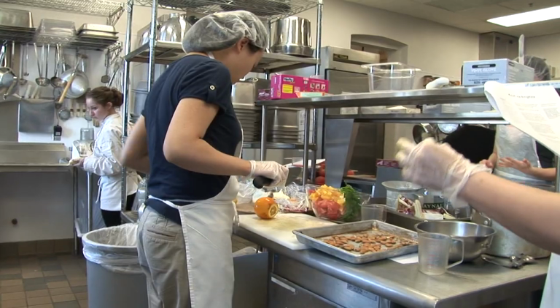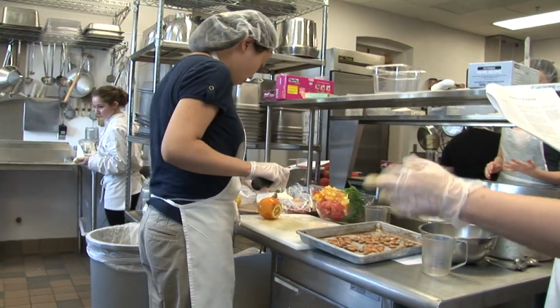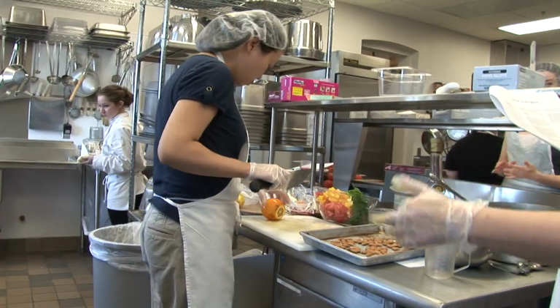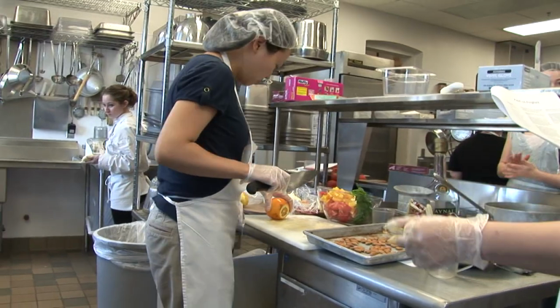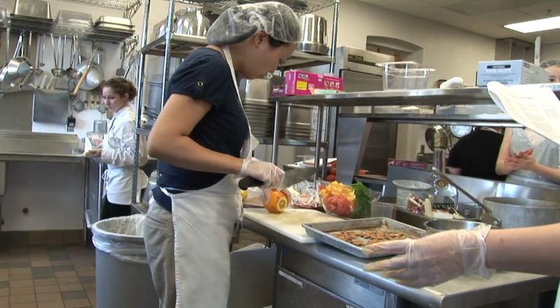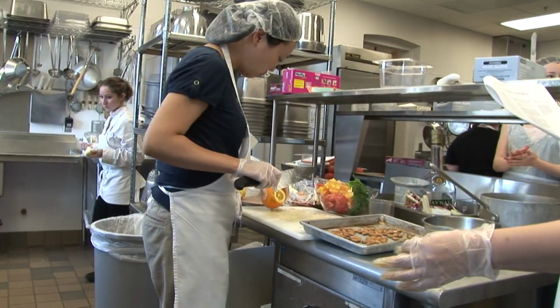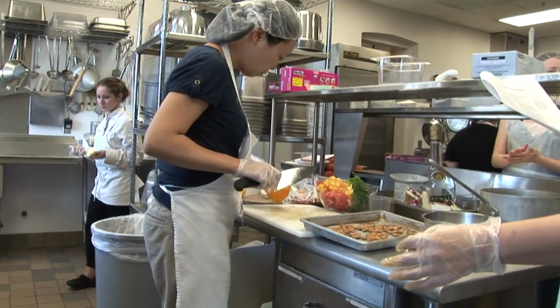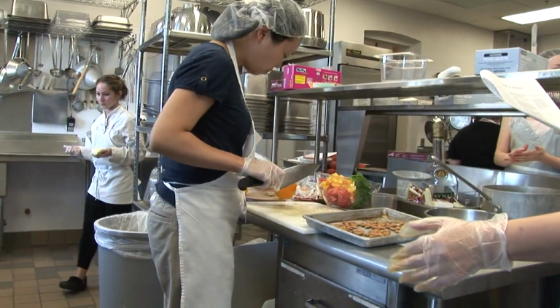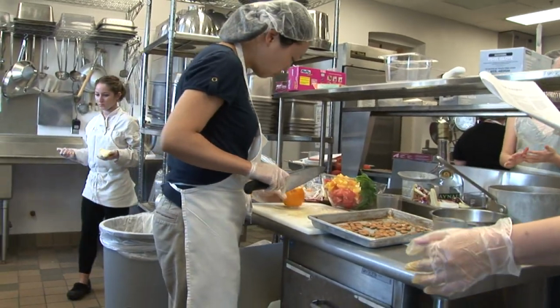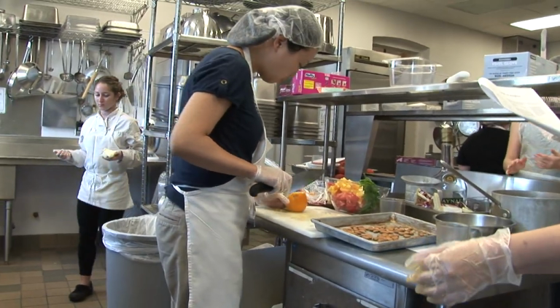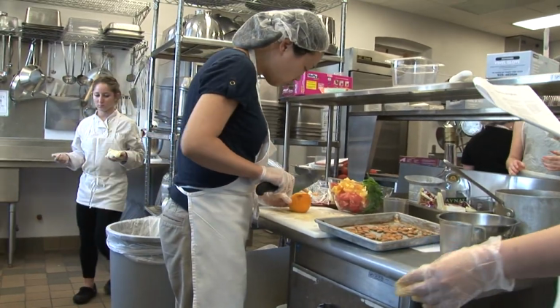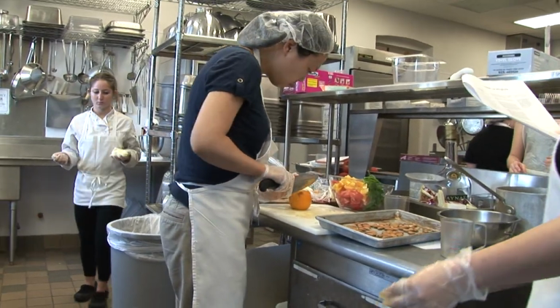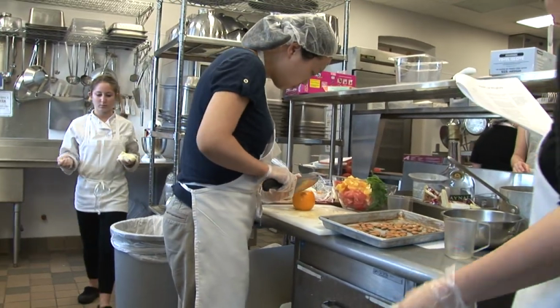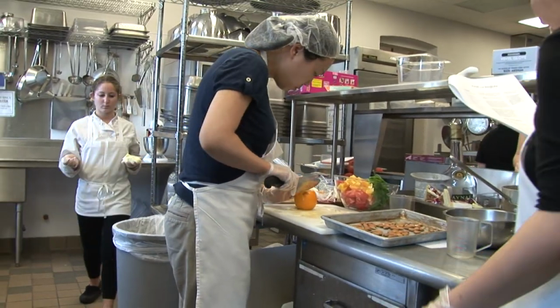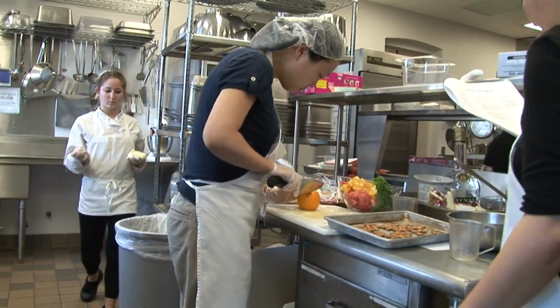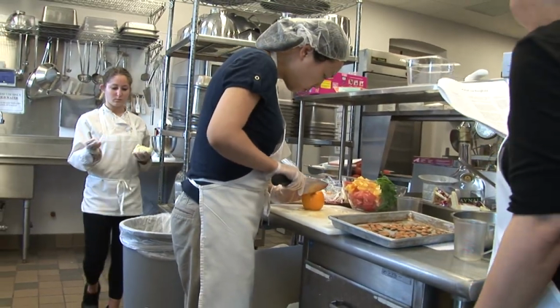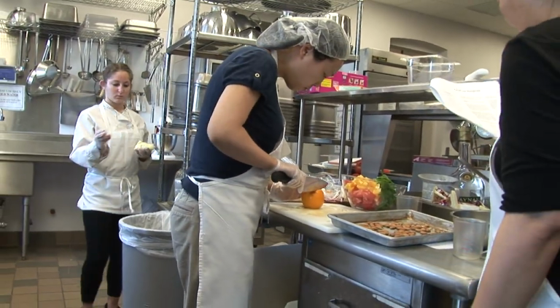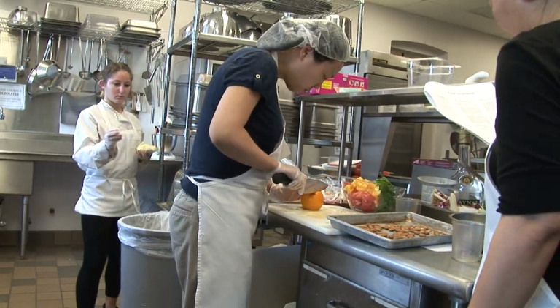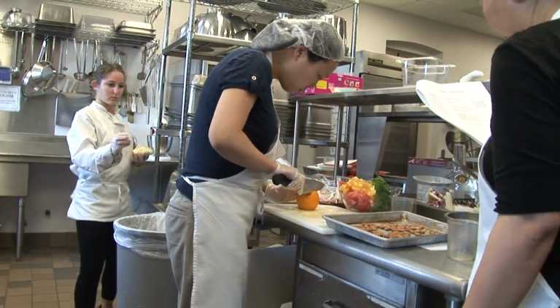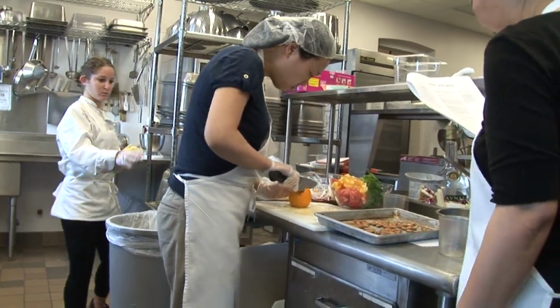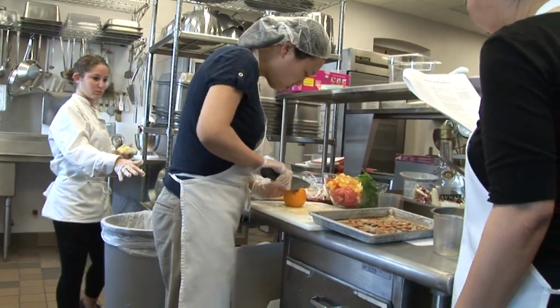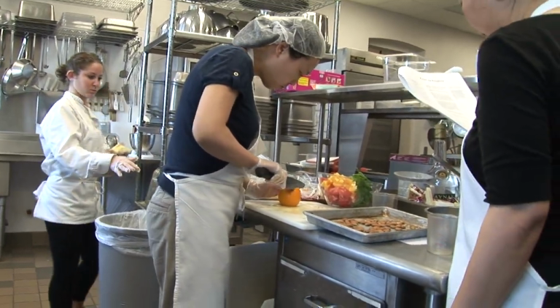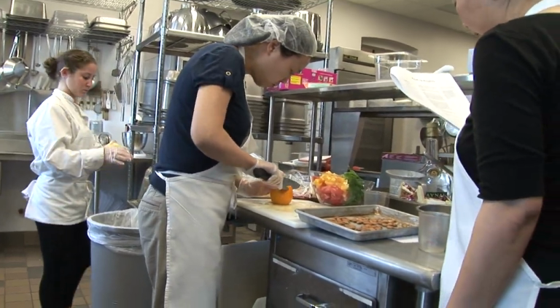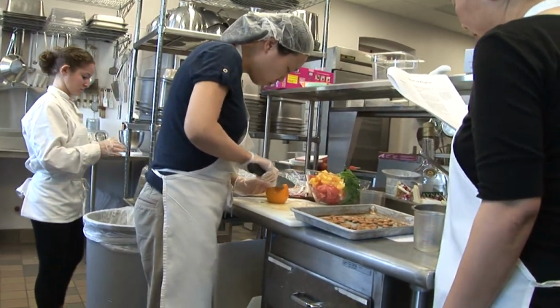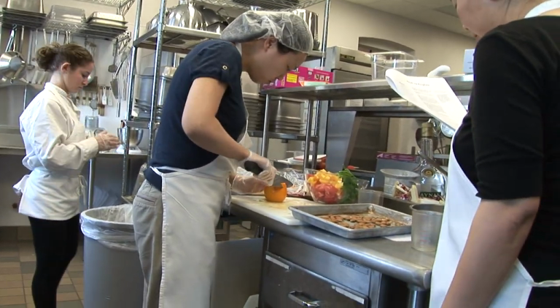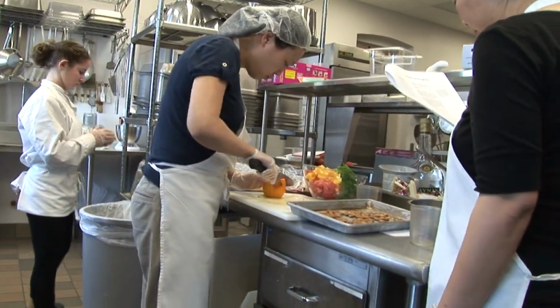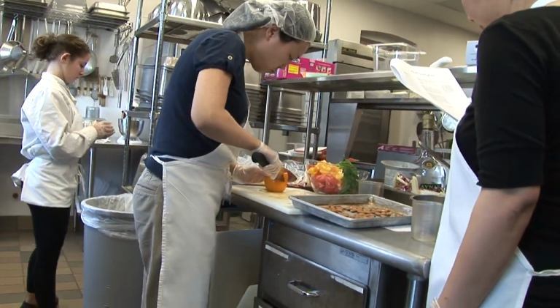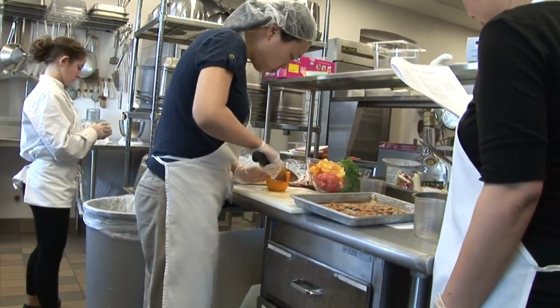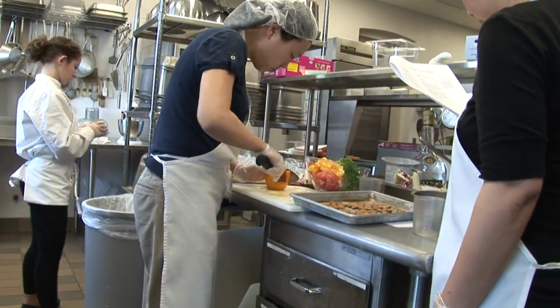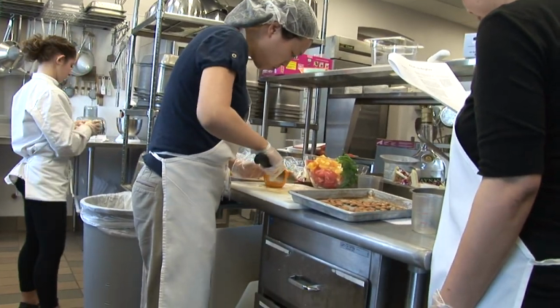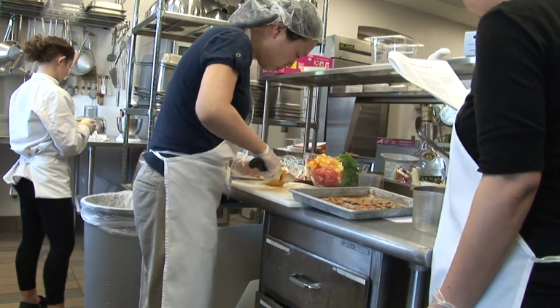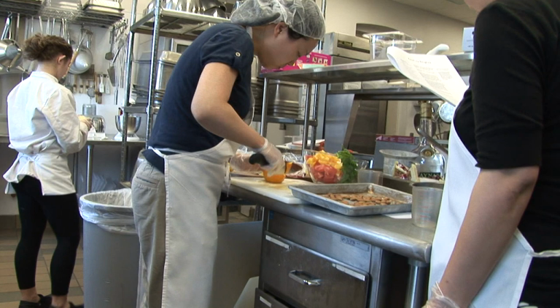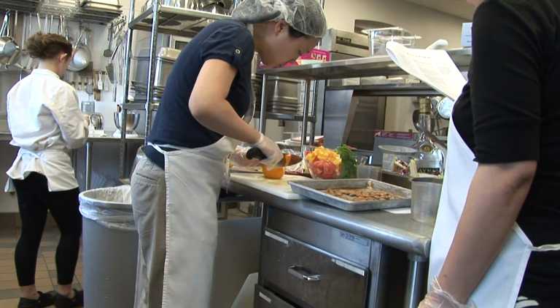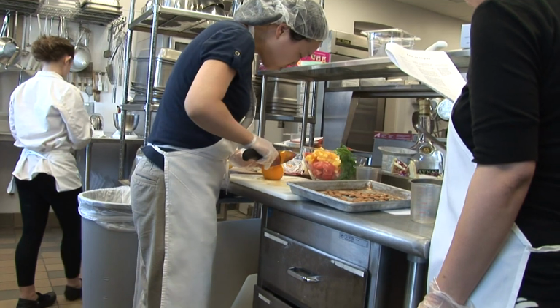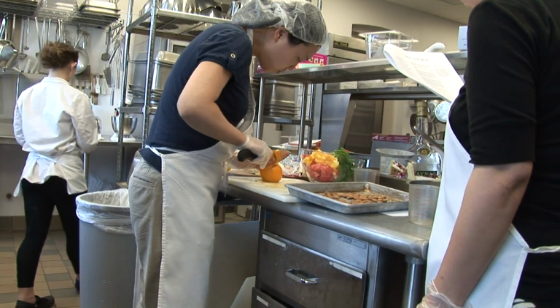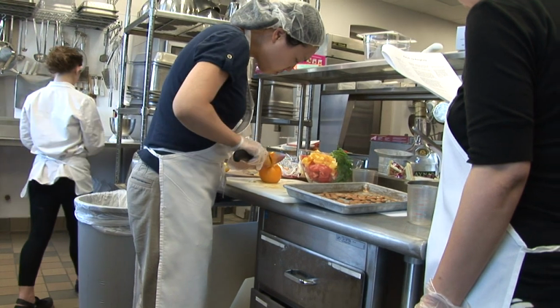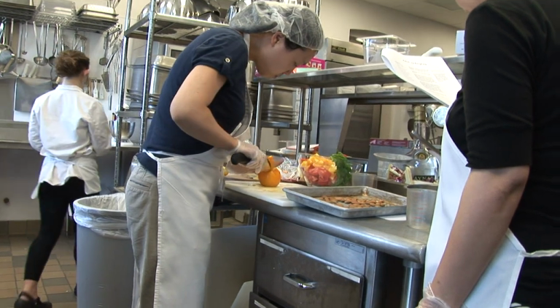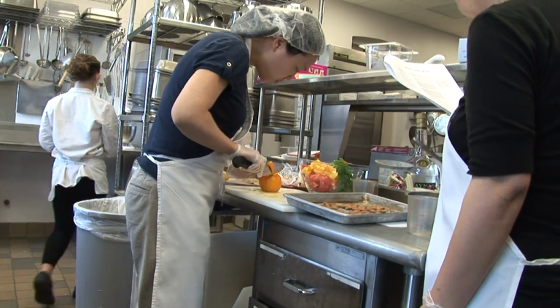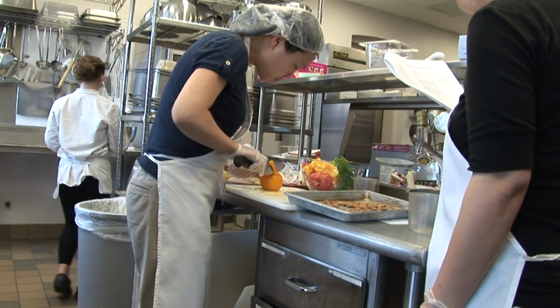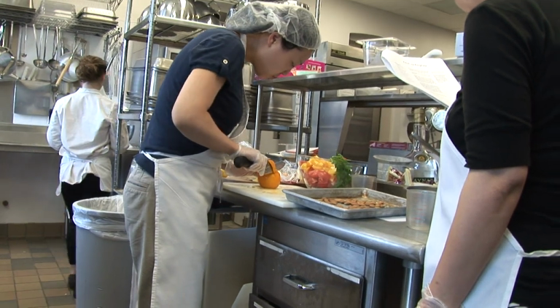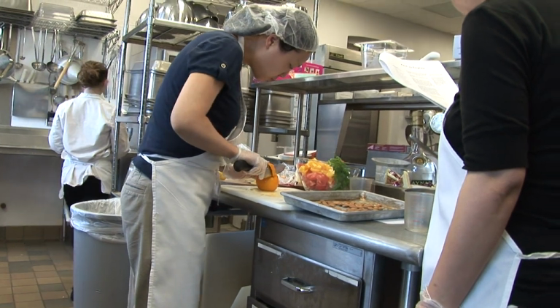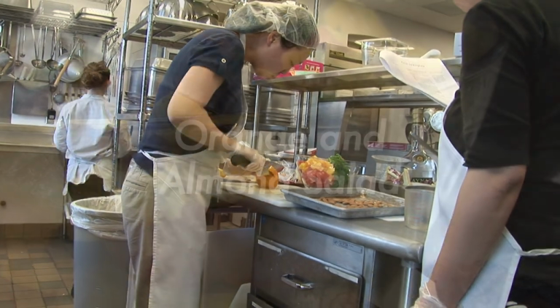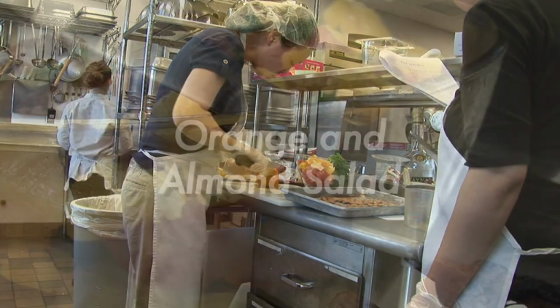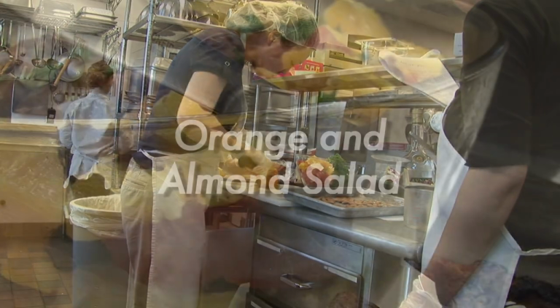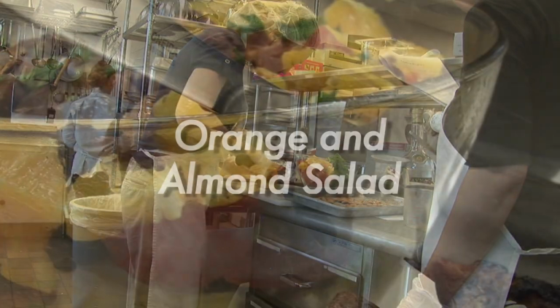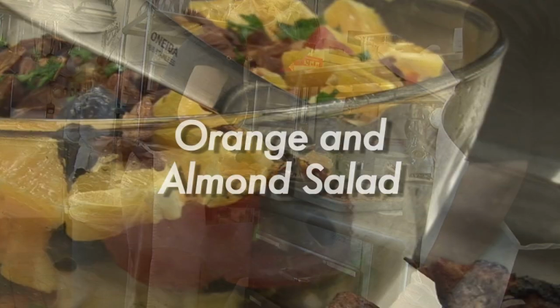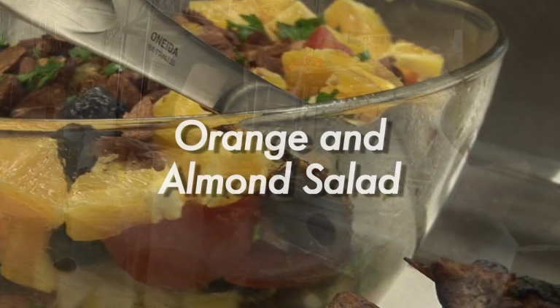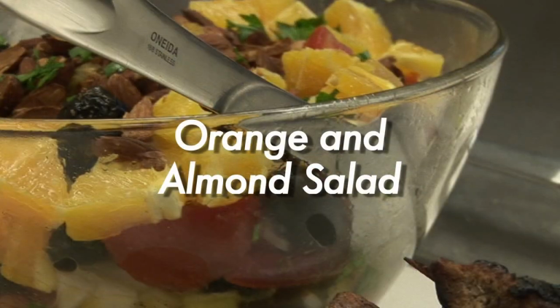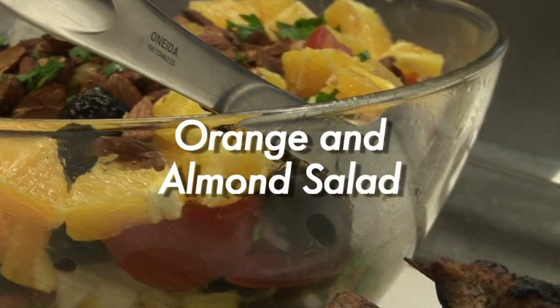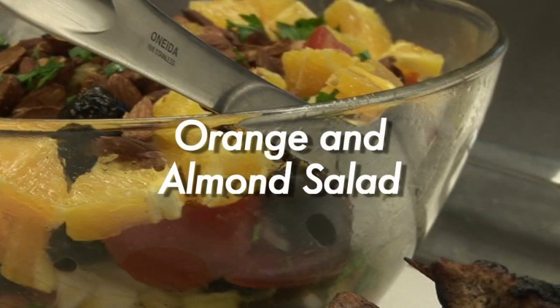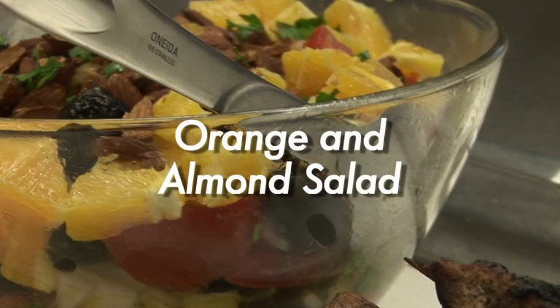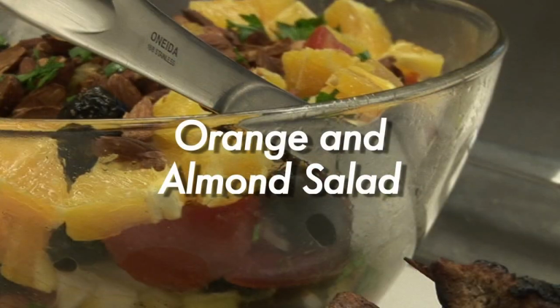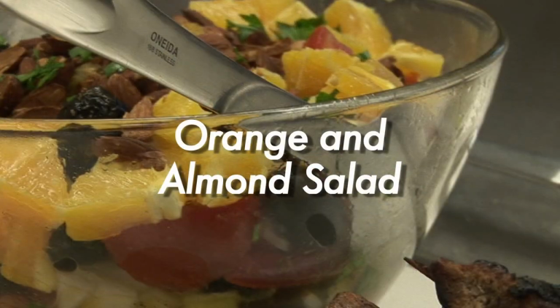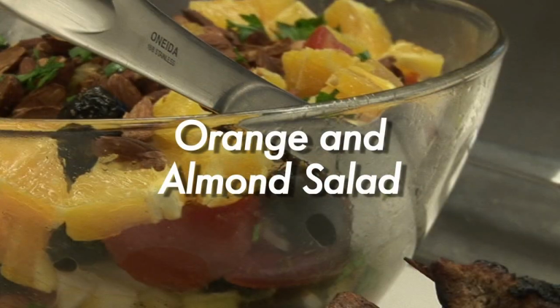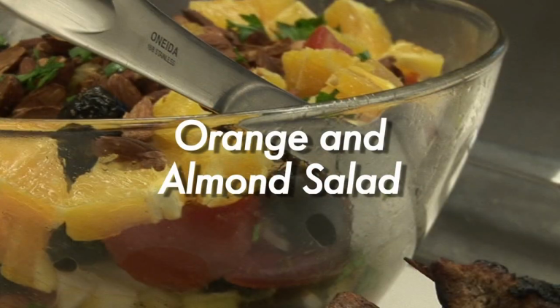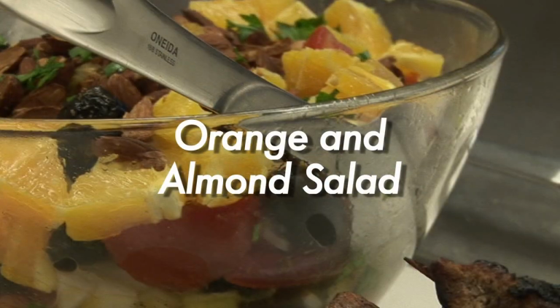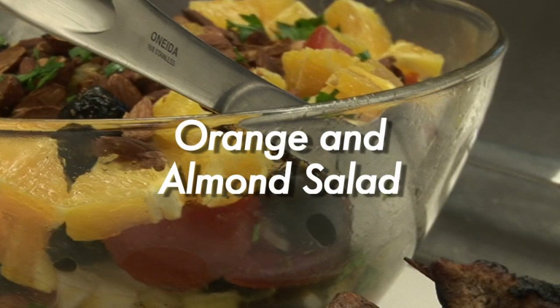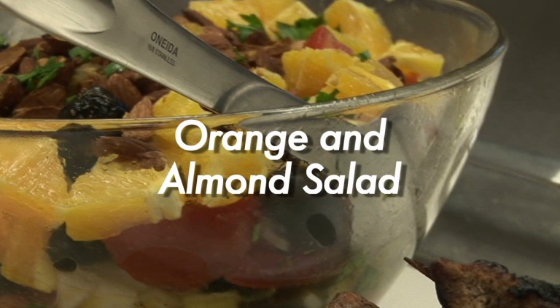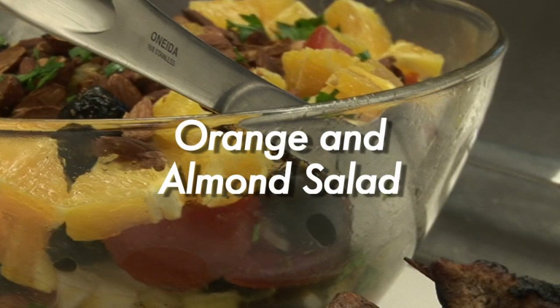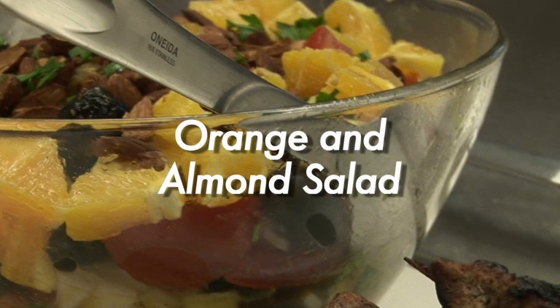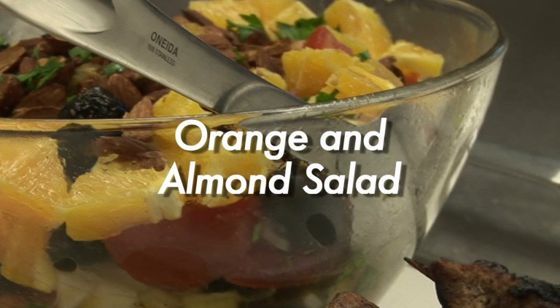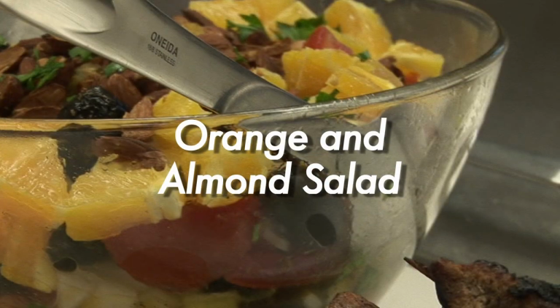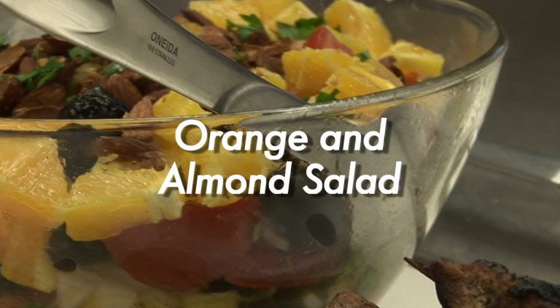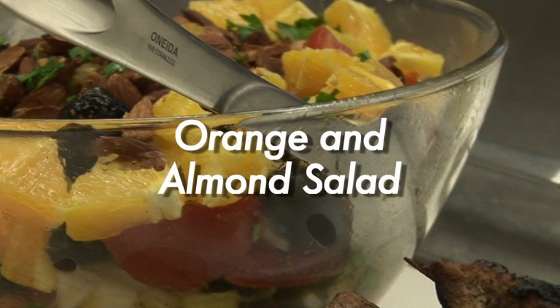Craving a tangy, healthy meal alternative? Try our orange and almond salad.